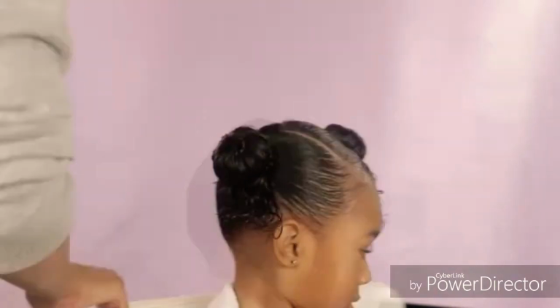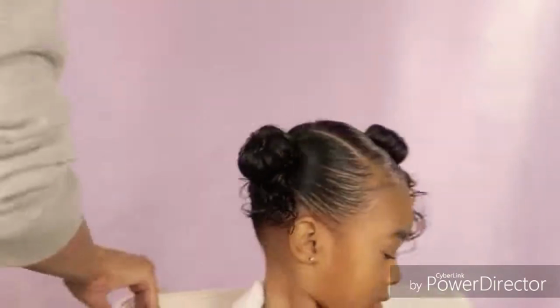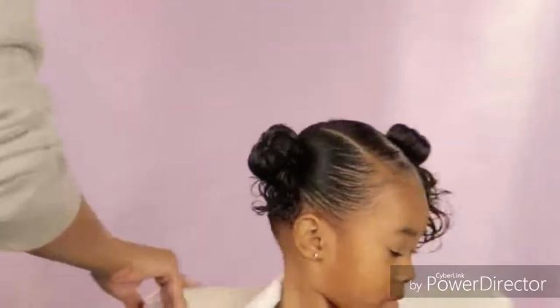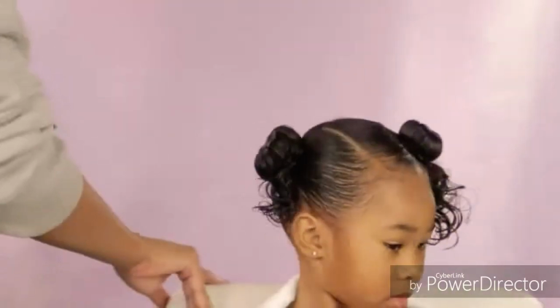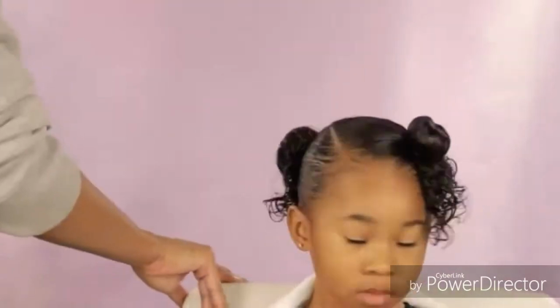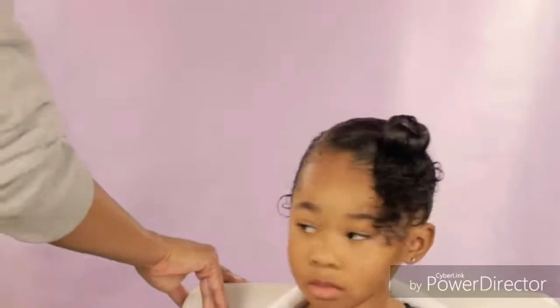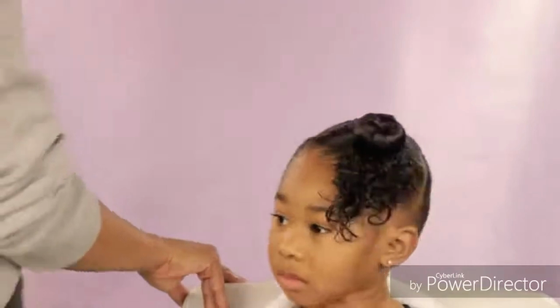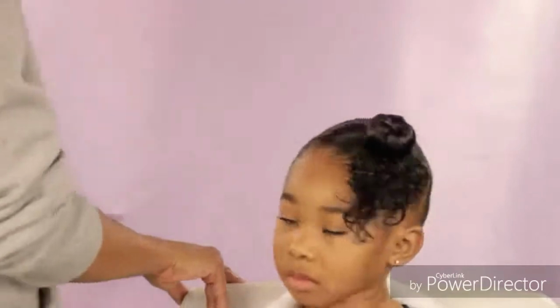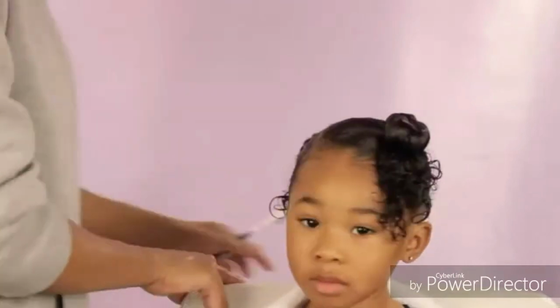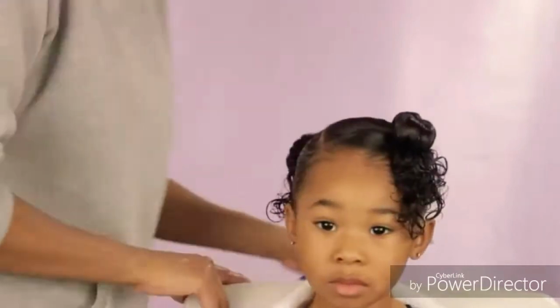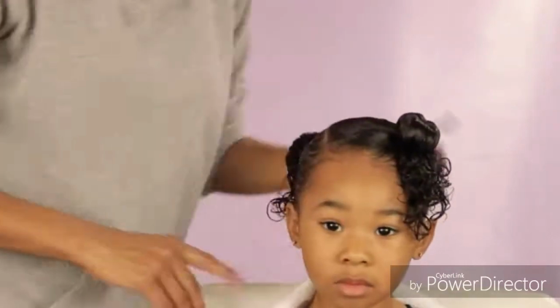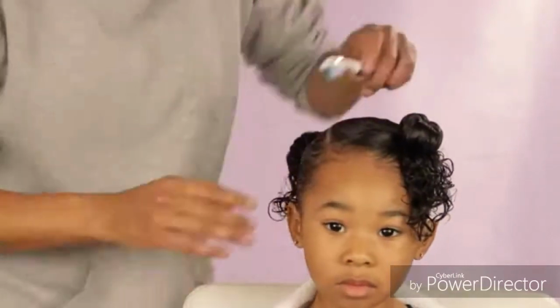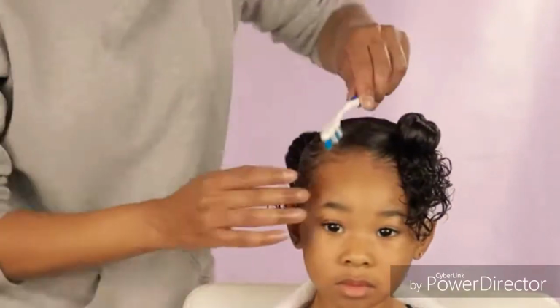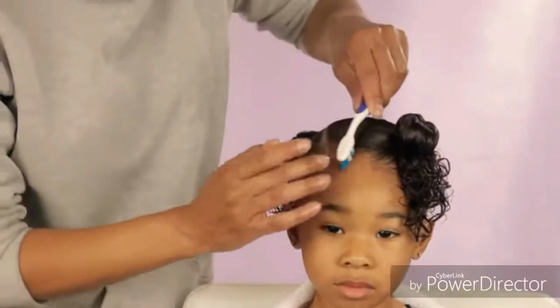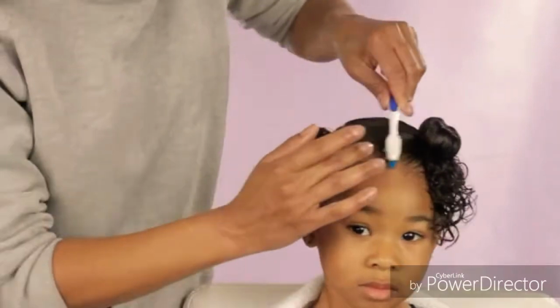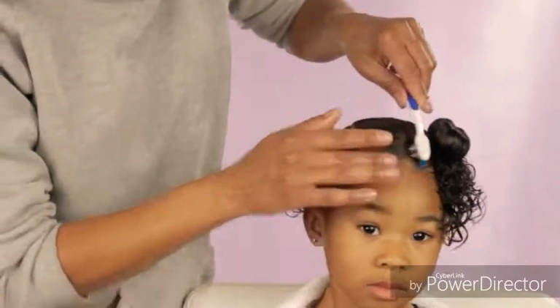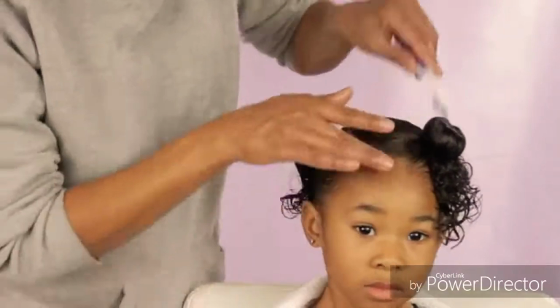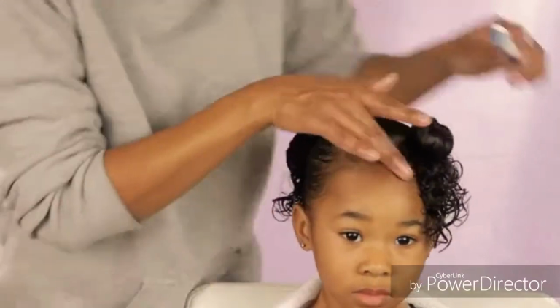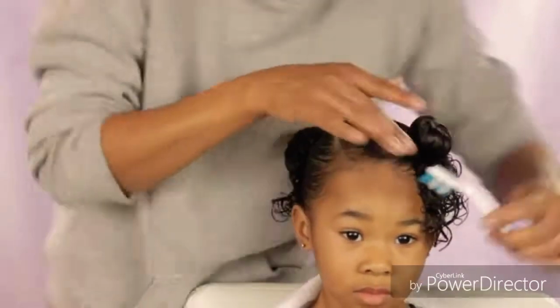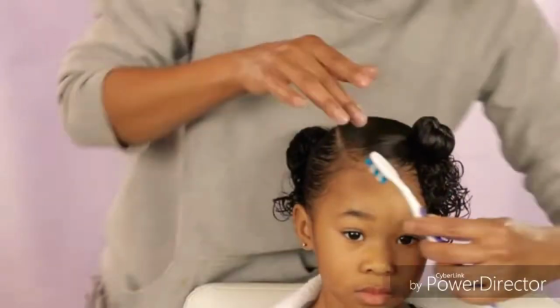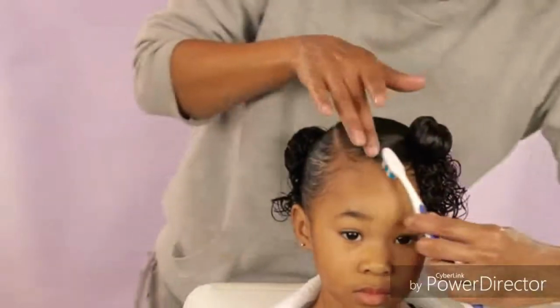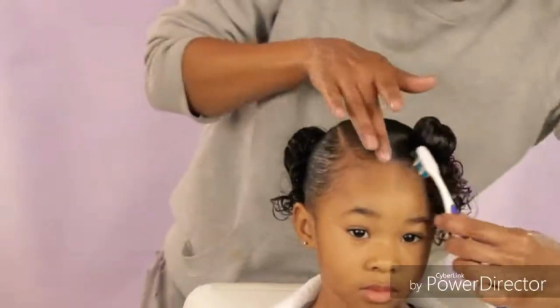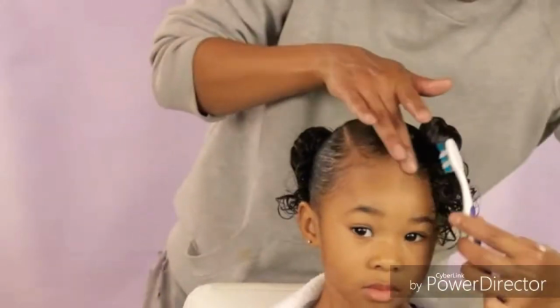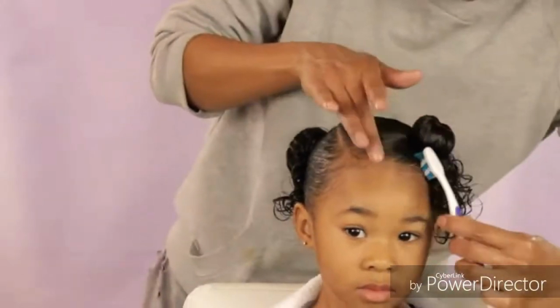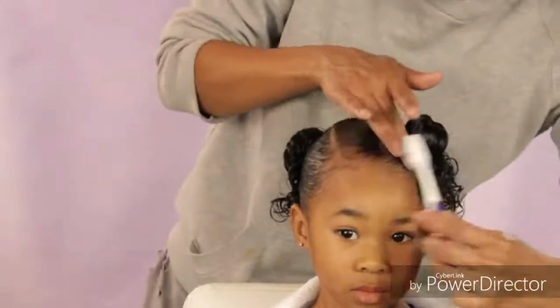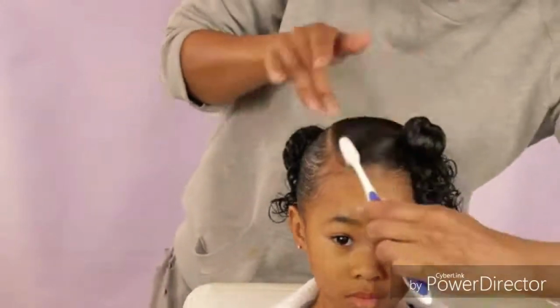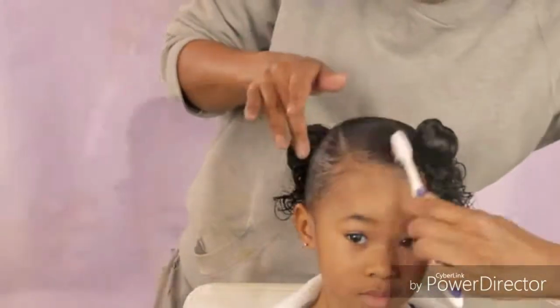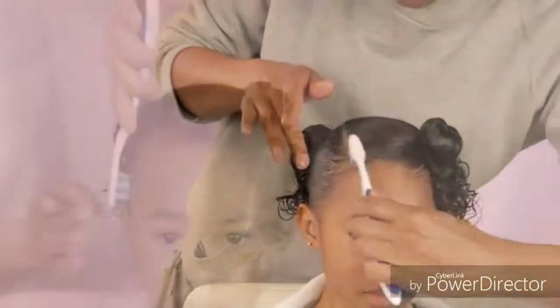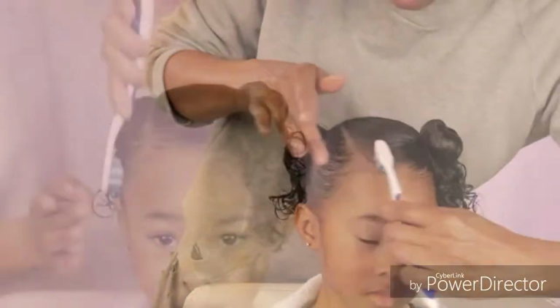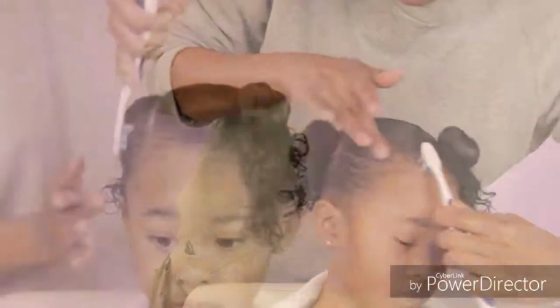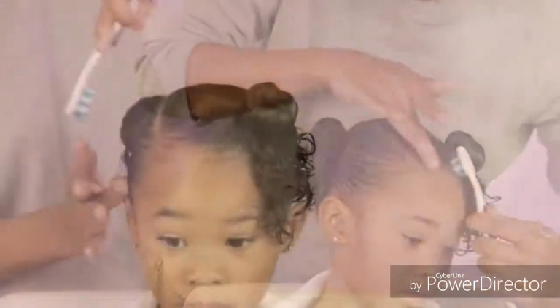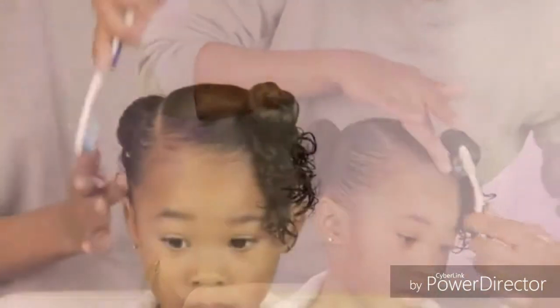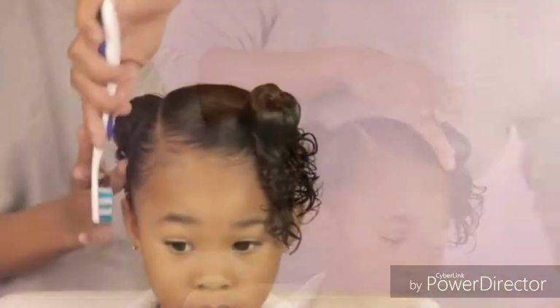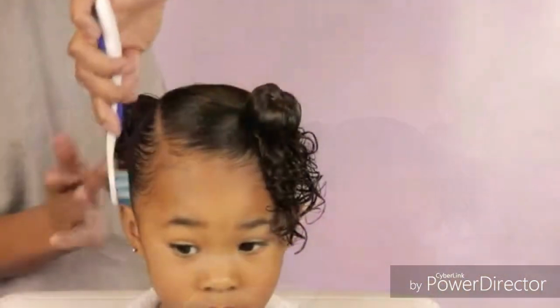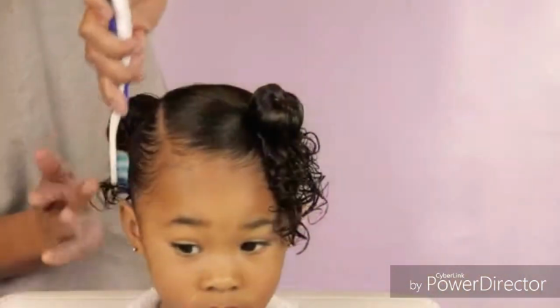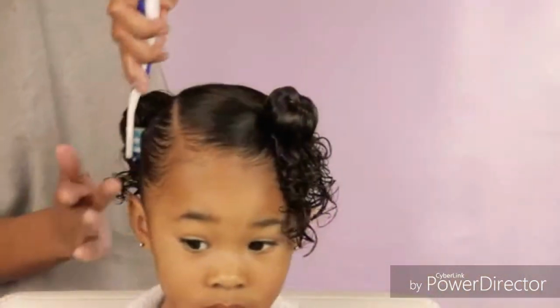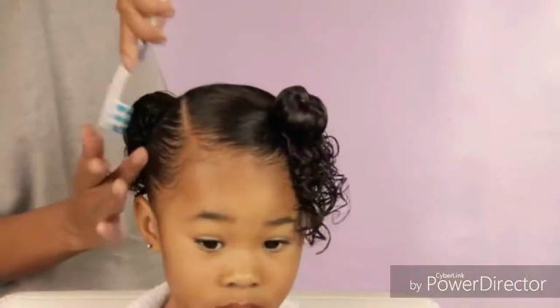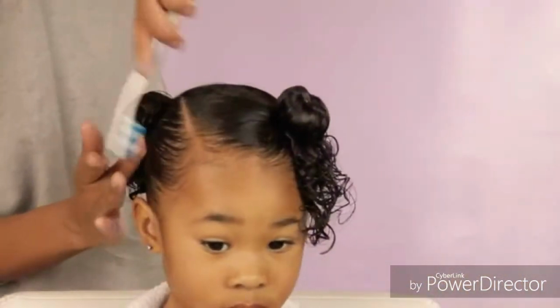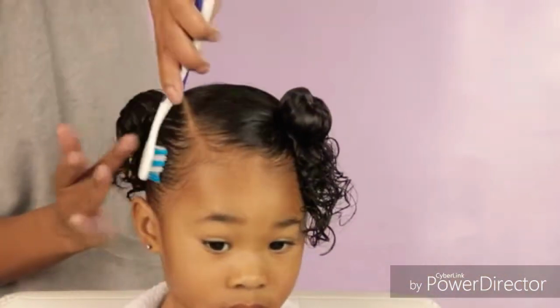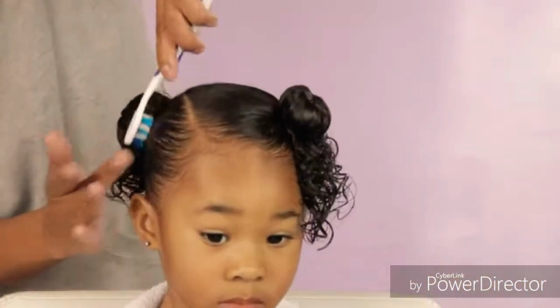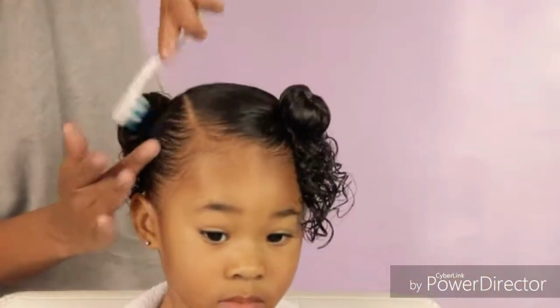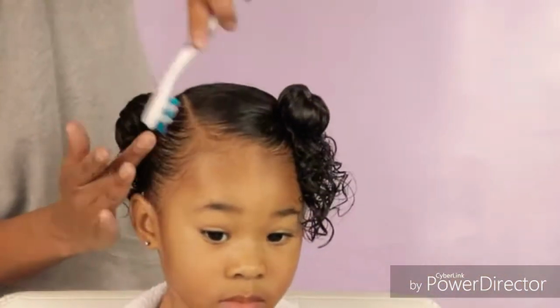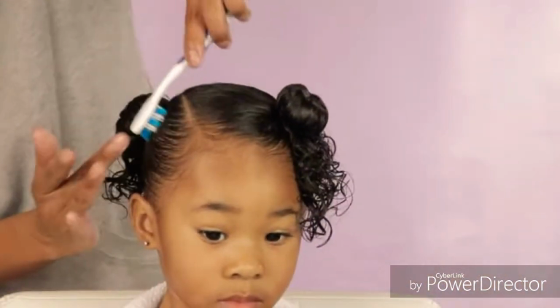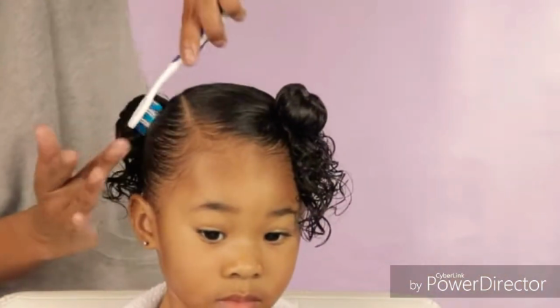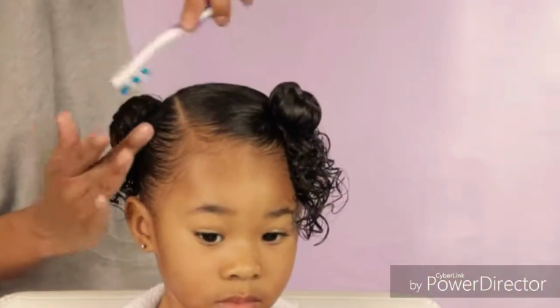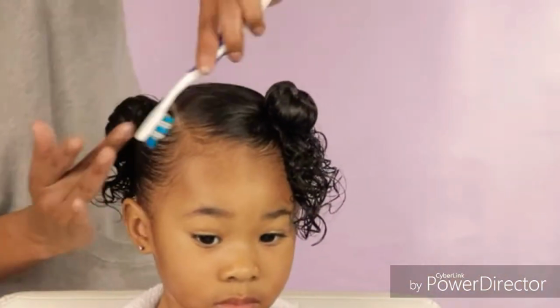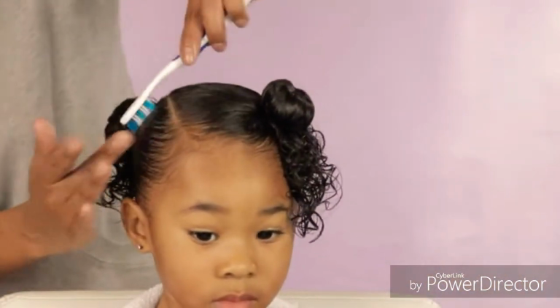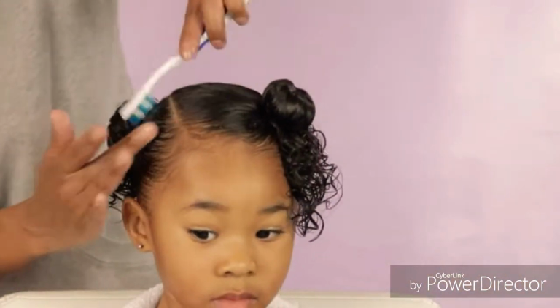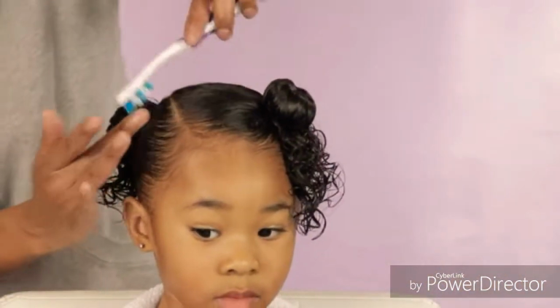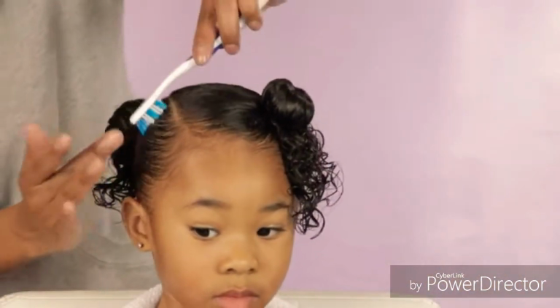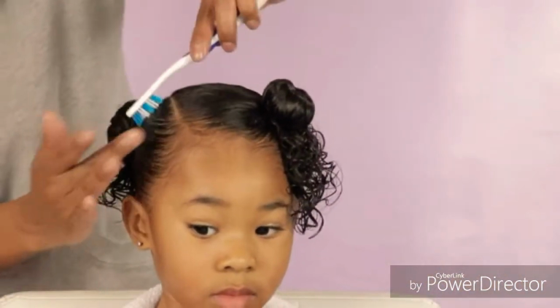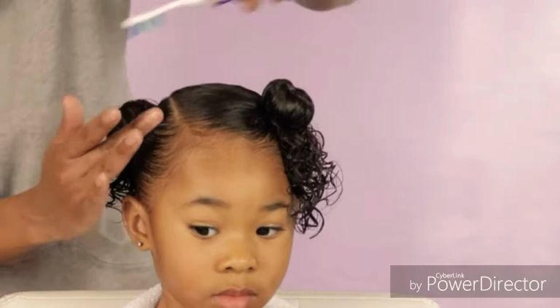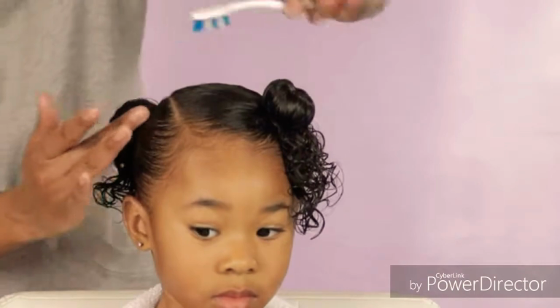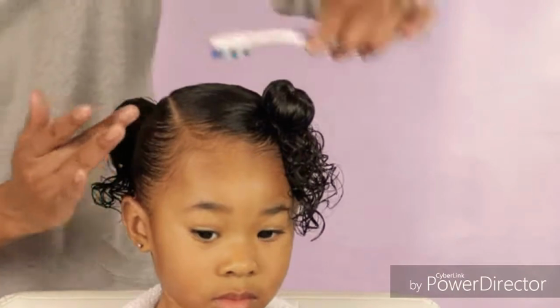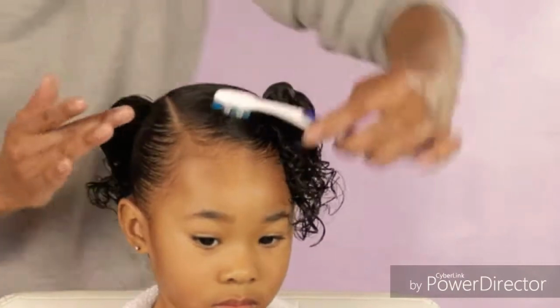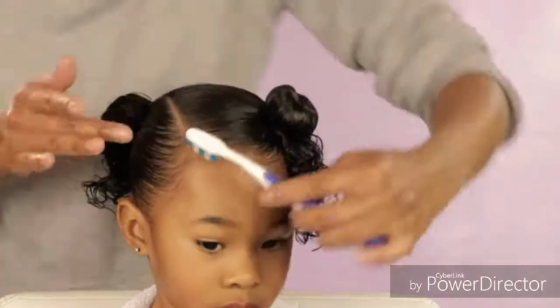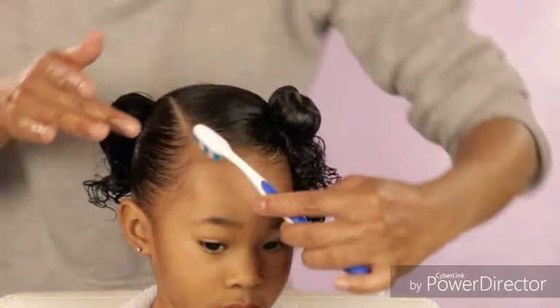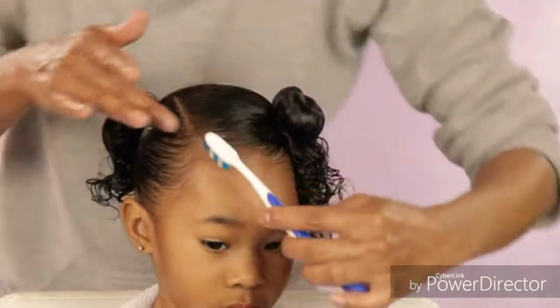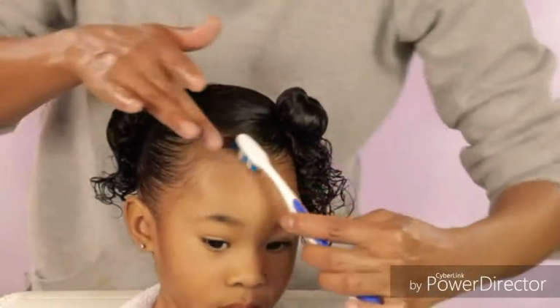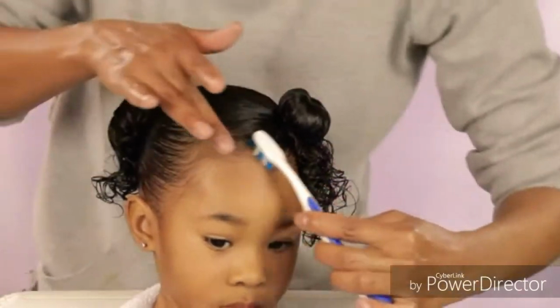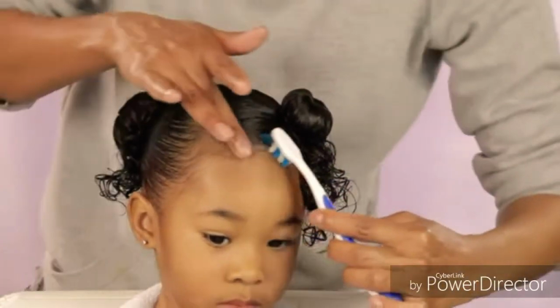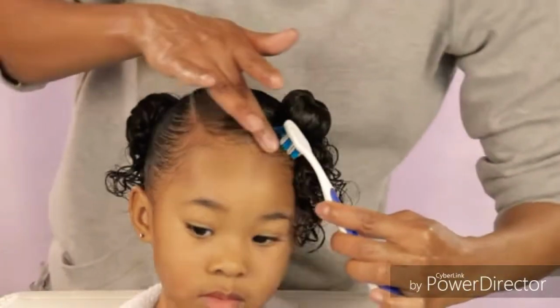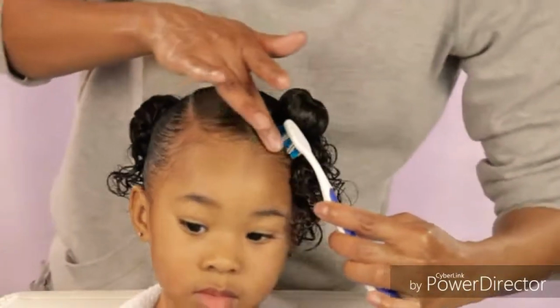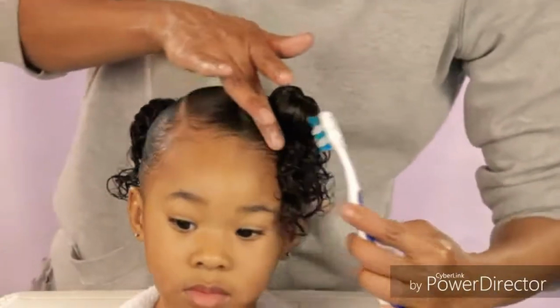Then I grab my toothbrush — I didn't add any more flaxseed gel to it — and I'm just smoothing out those edges with whatever was left on that toothbrush.